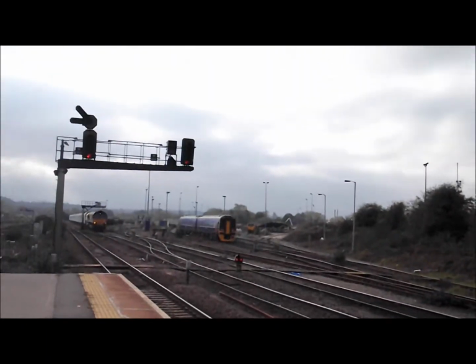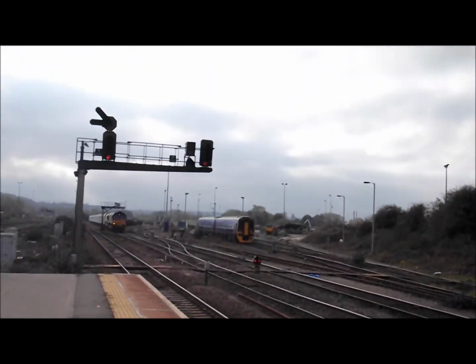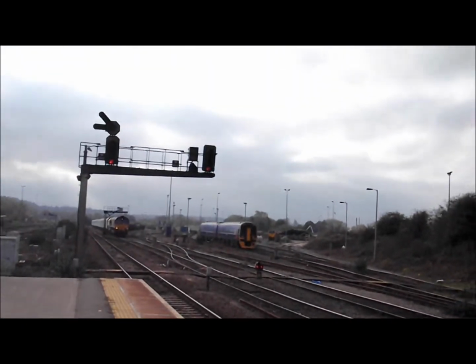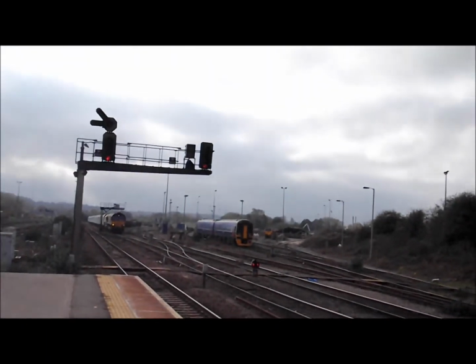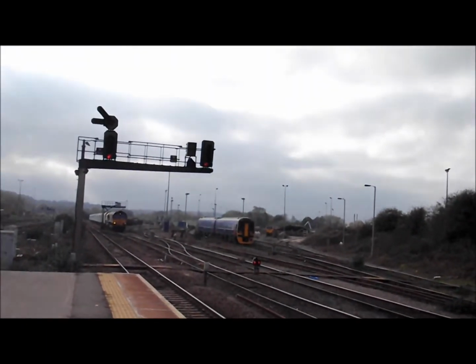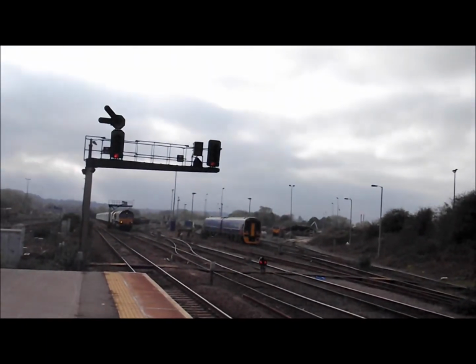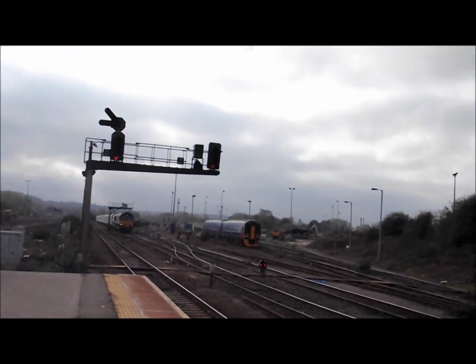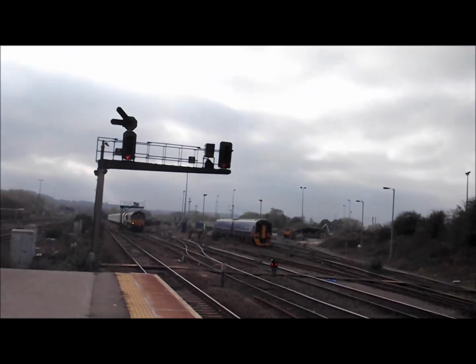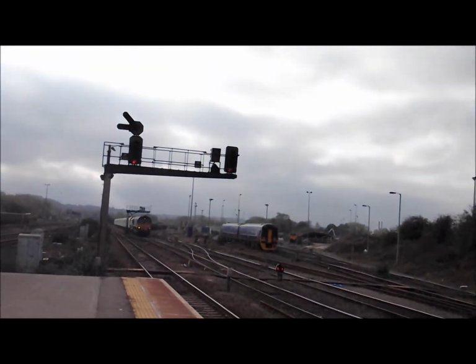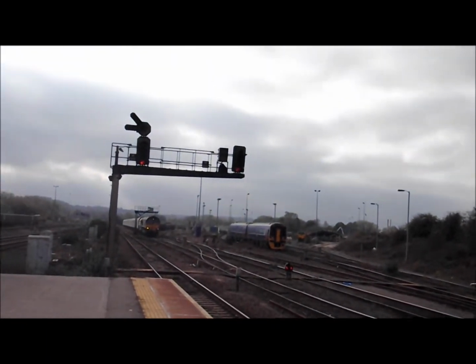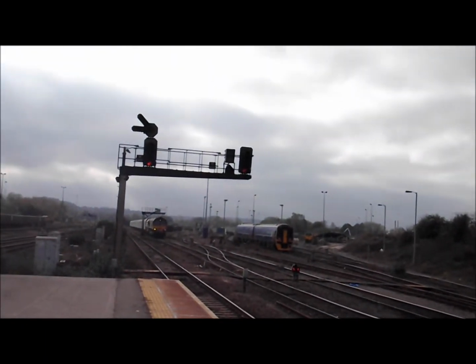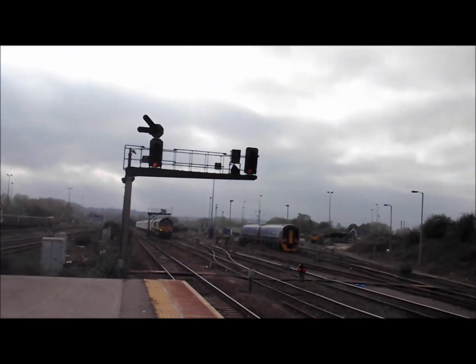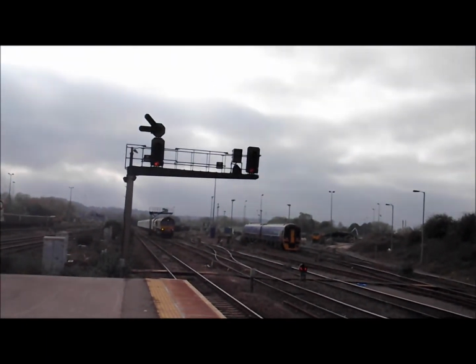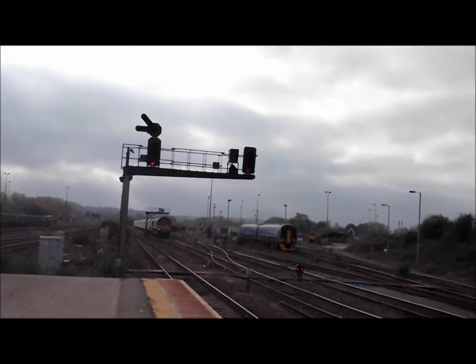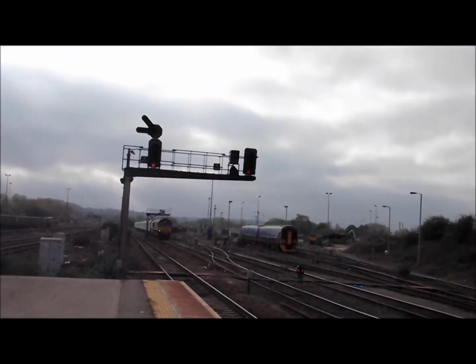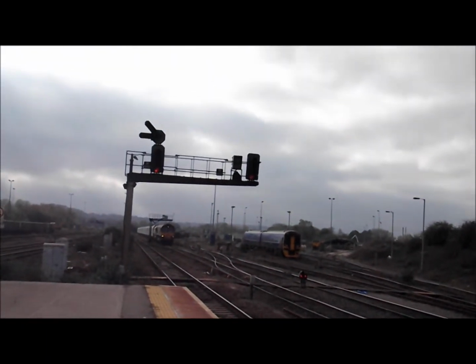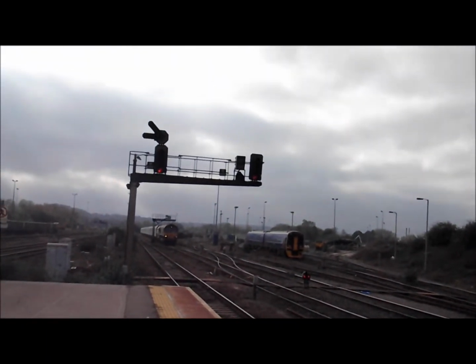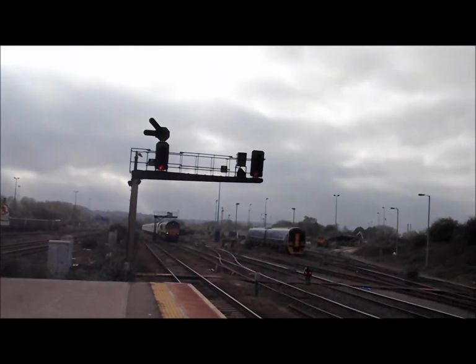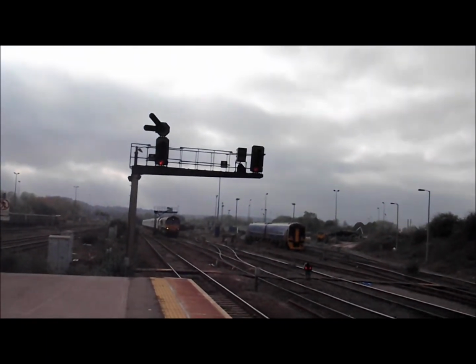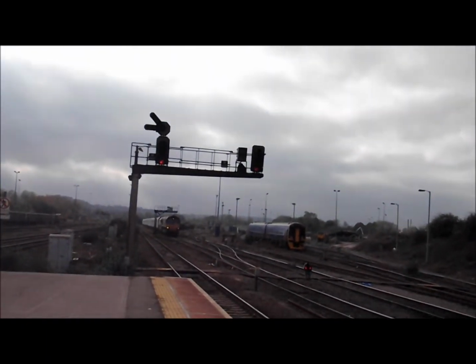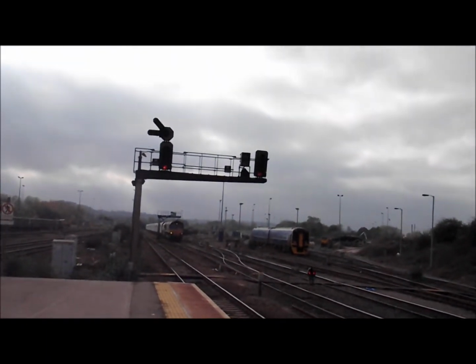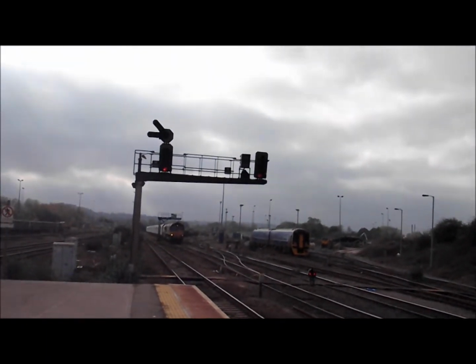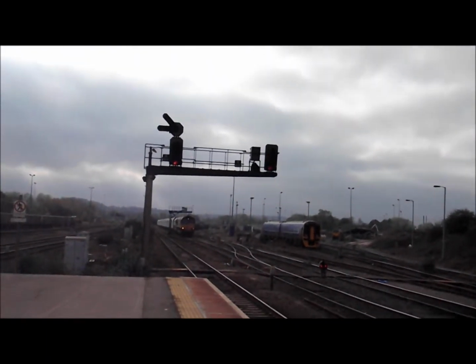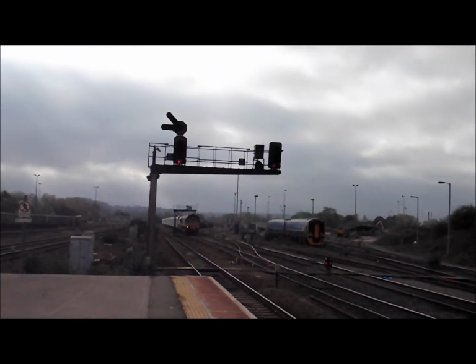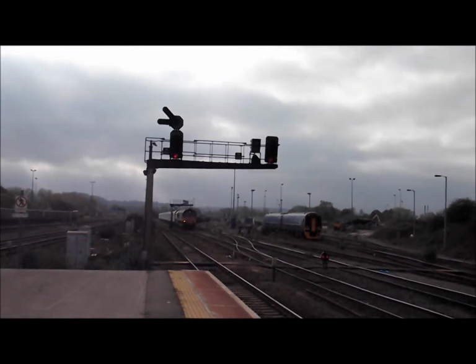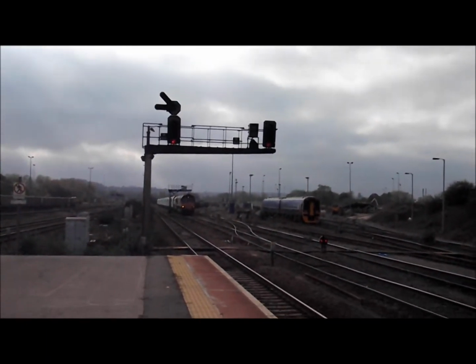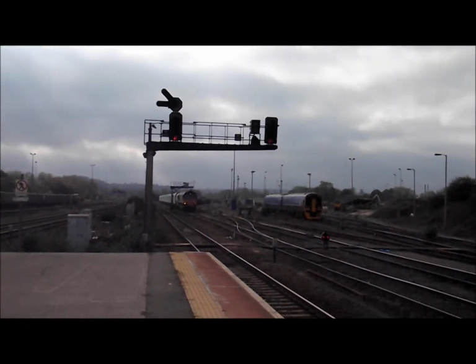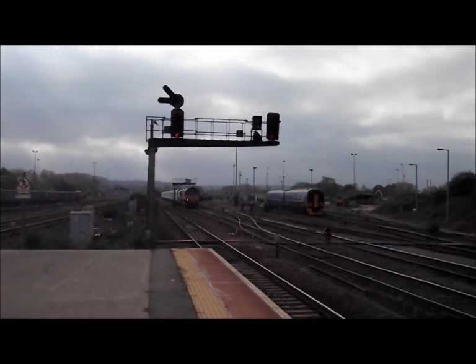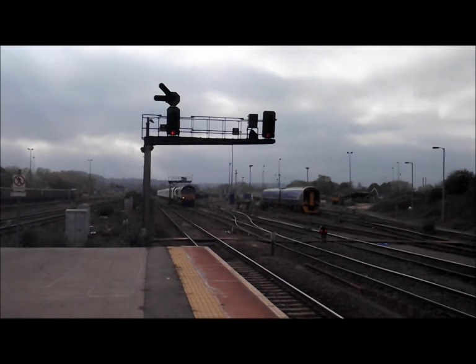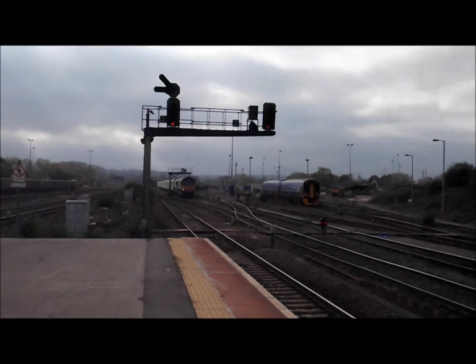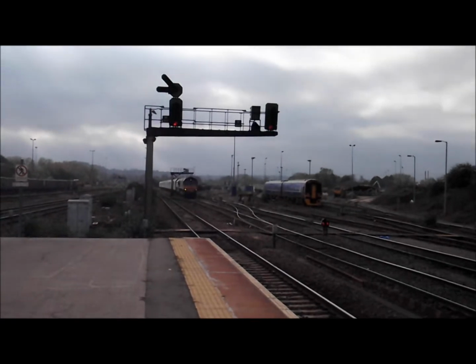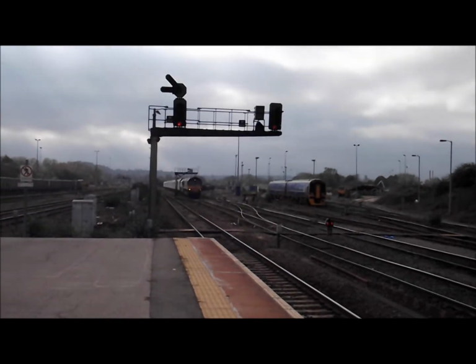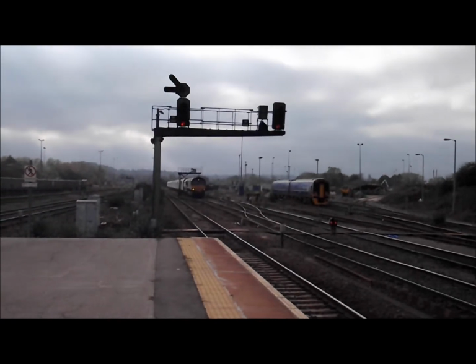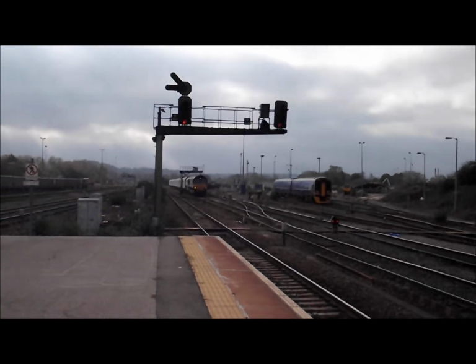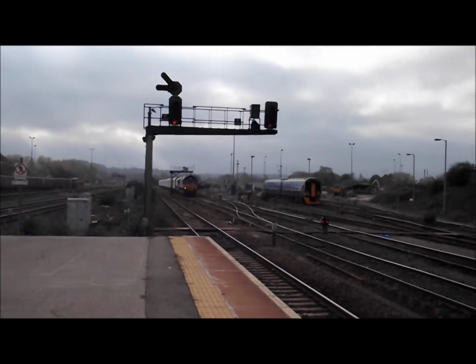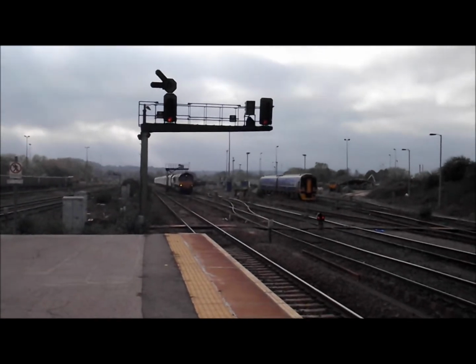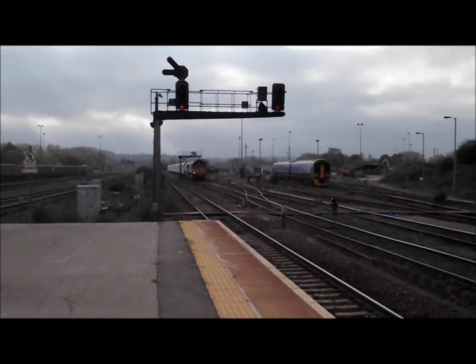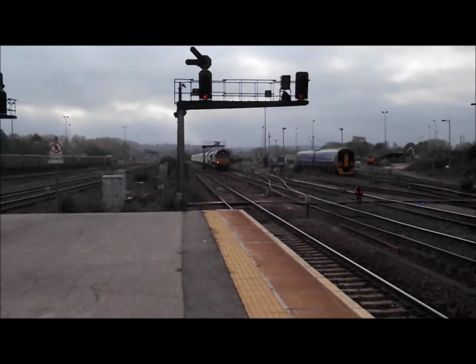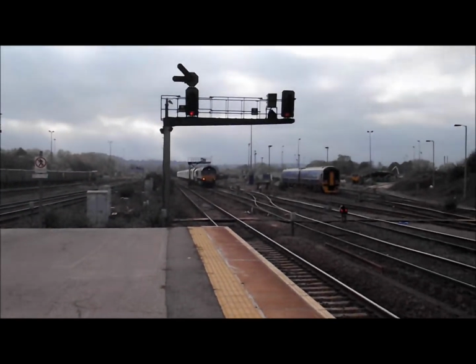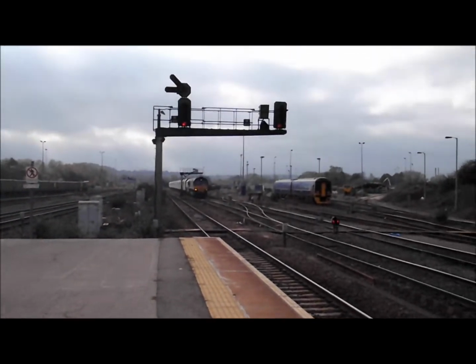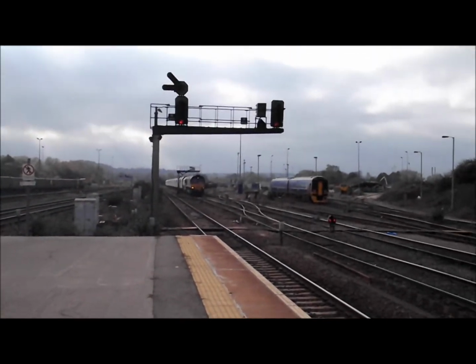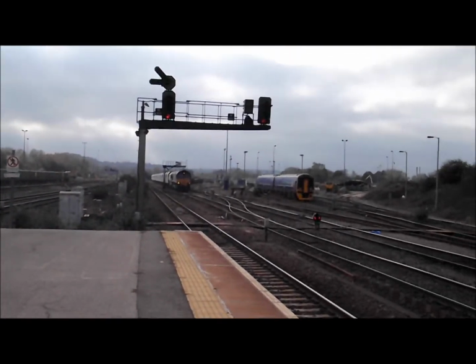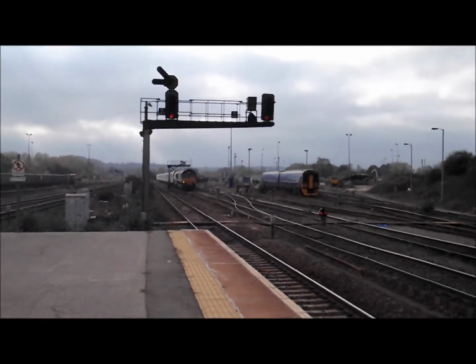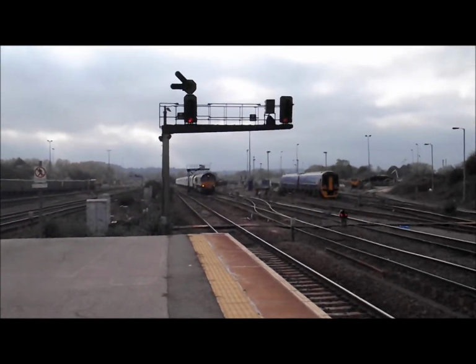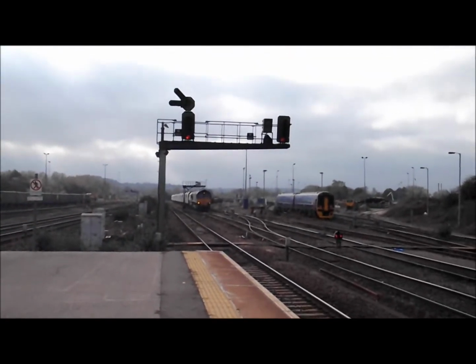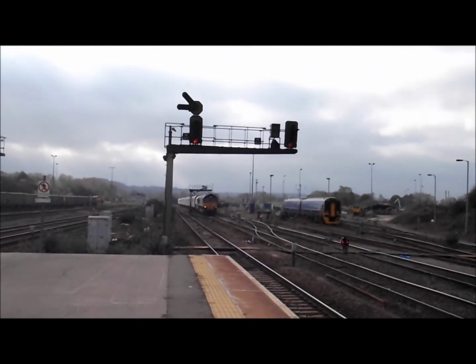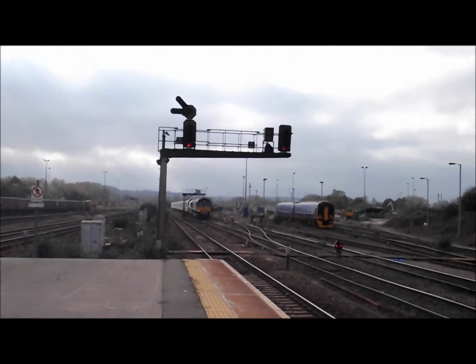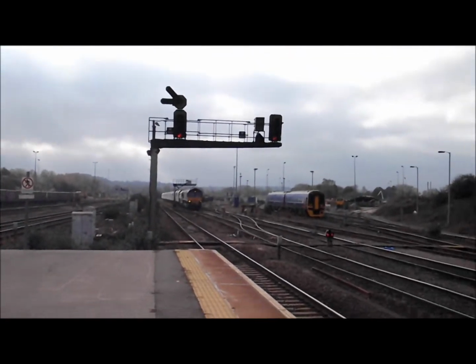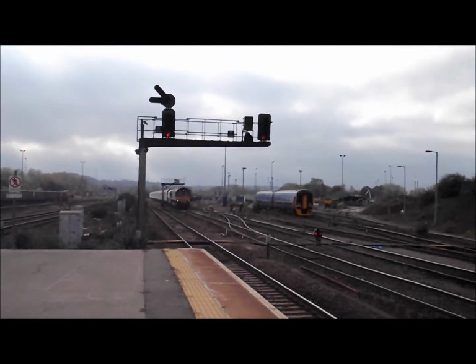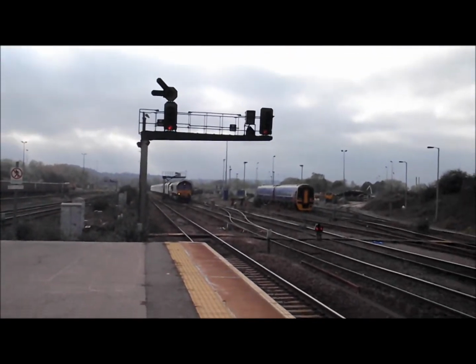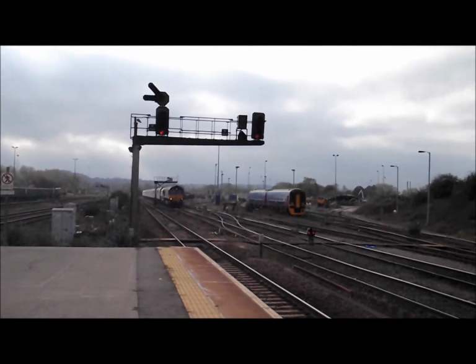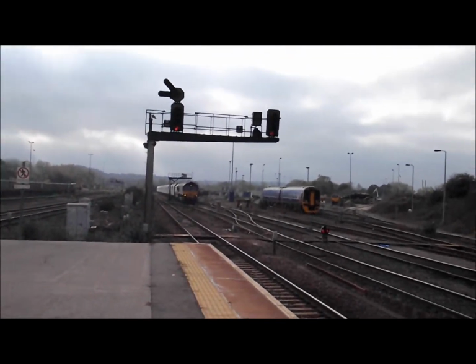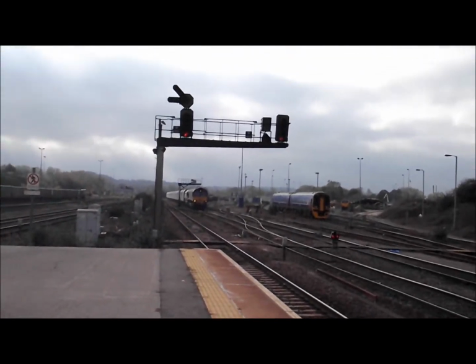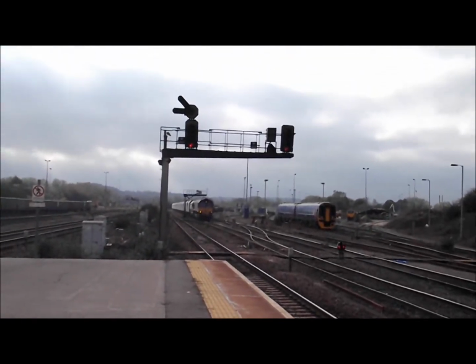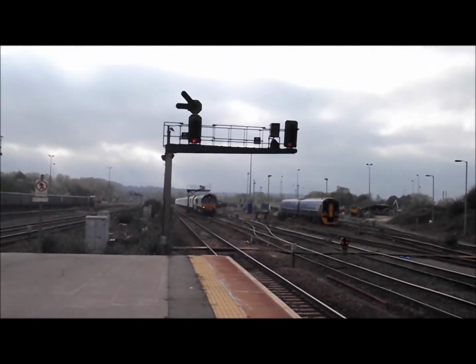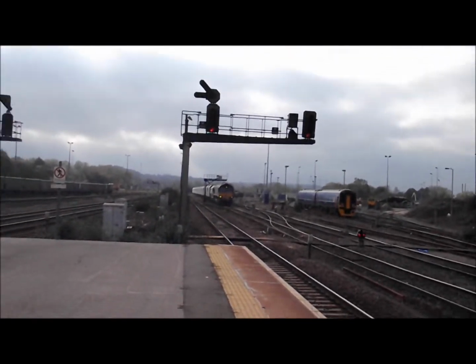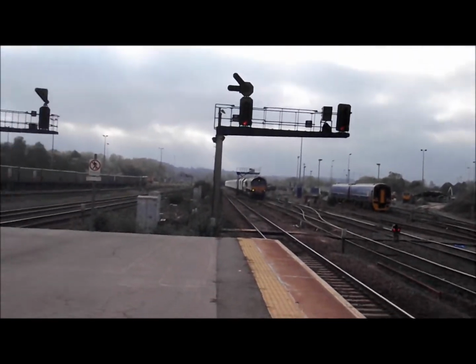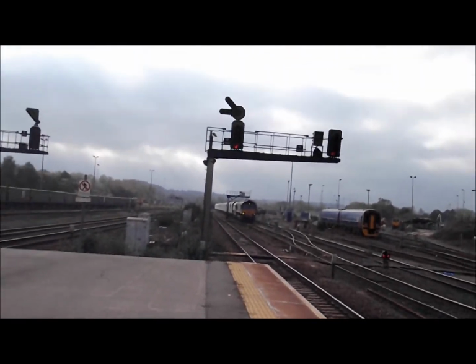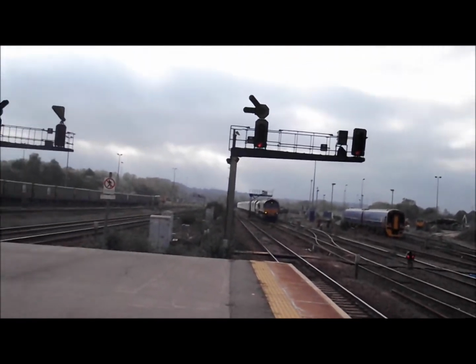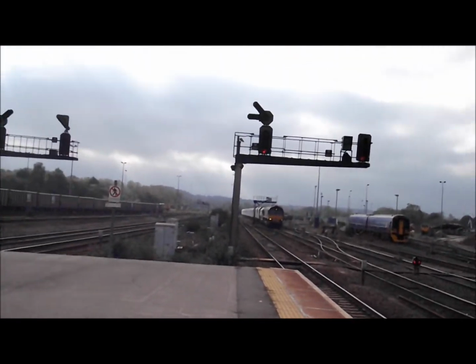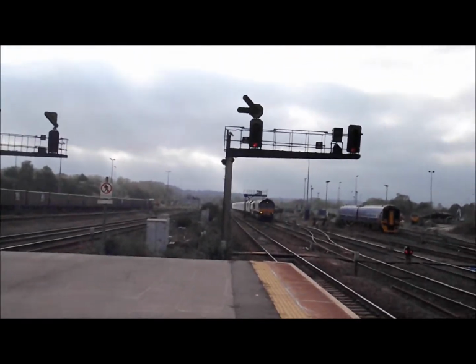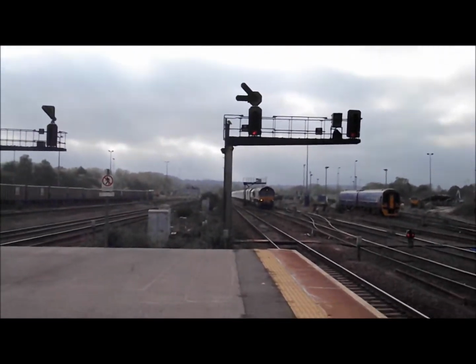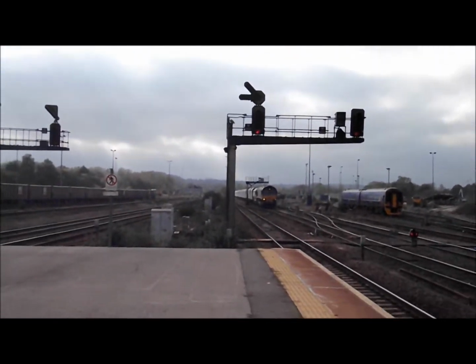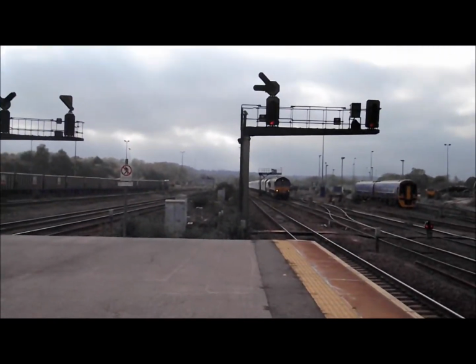We've got an EWS Class 66 on a Barrylaunch train passing through Westbury. Sorry about my voice.